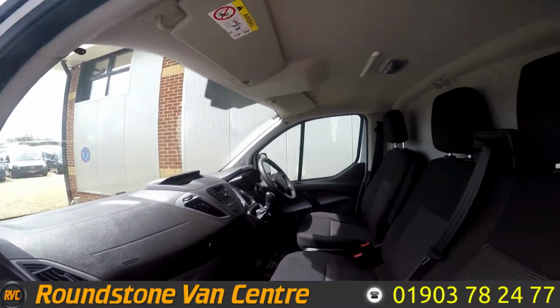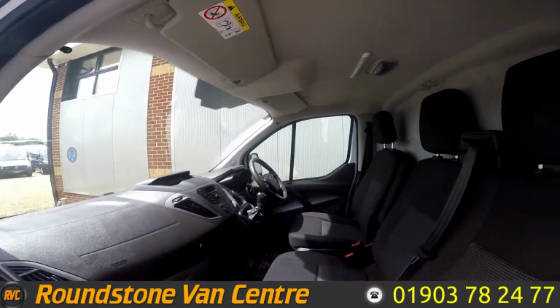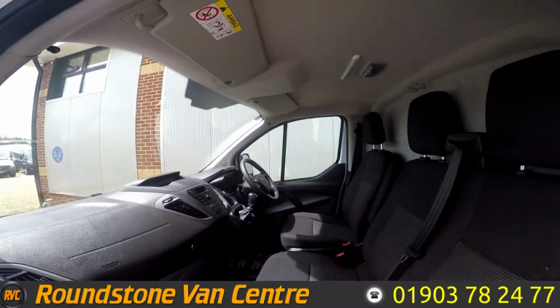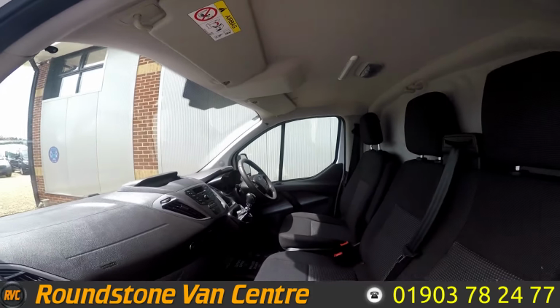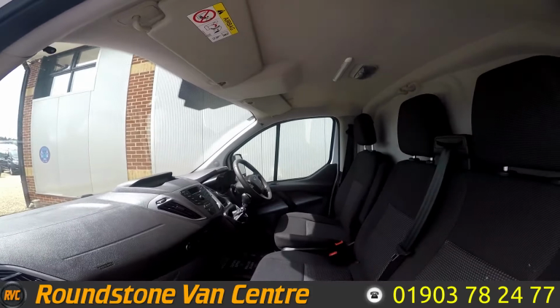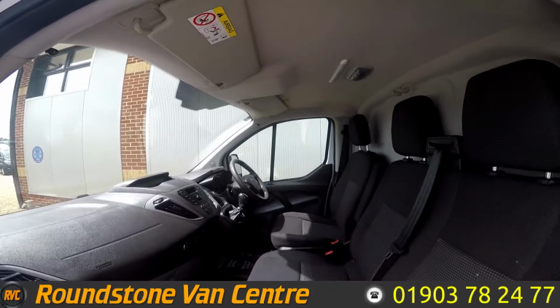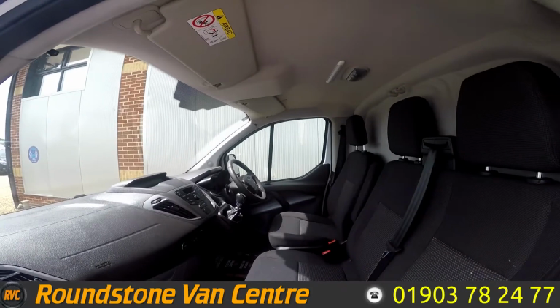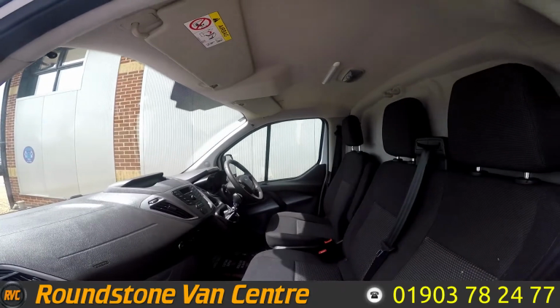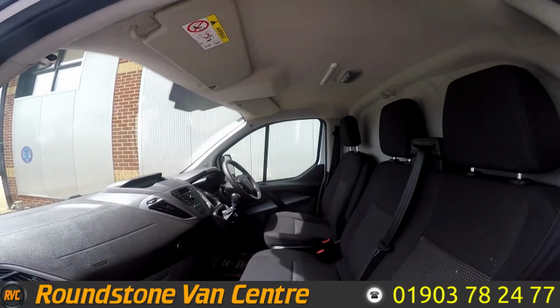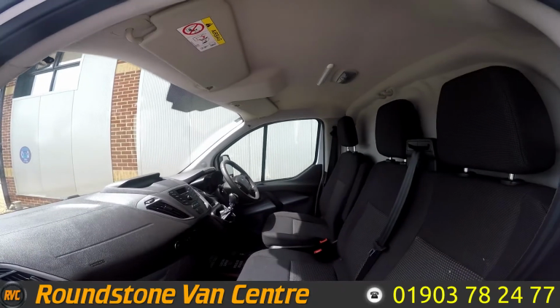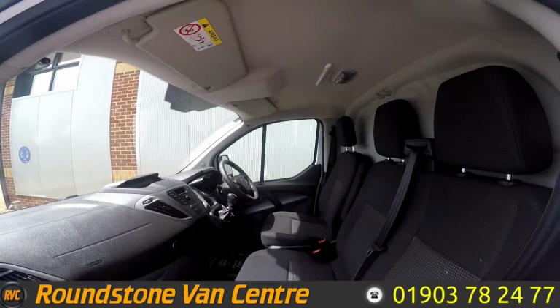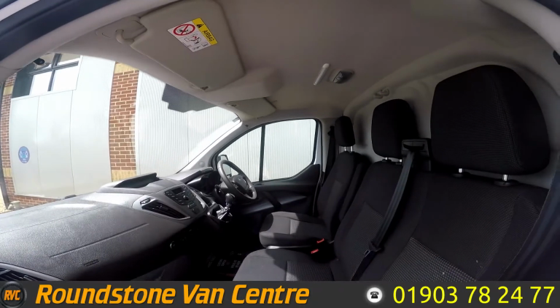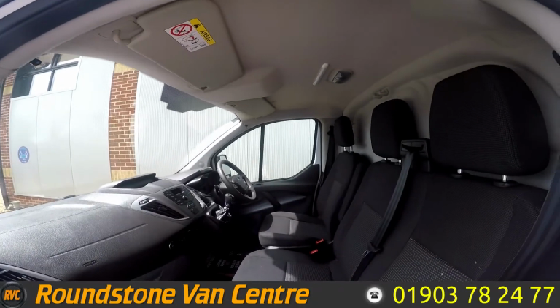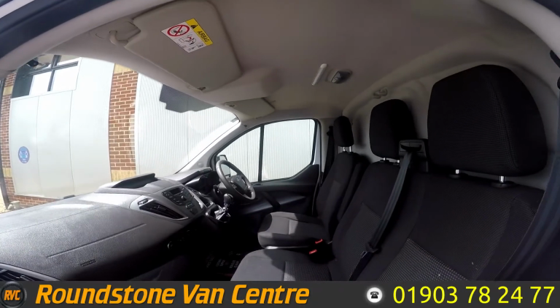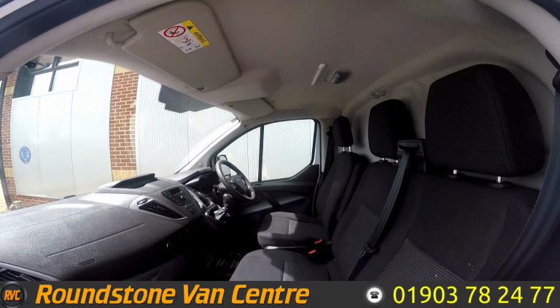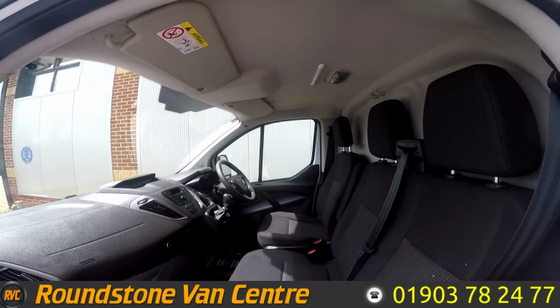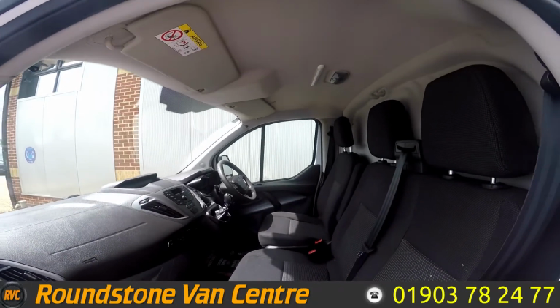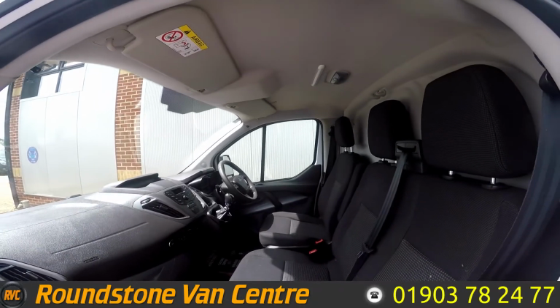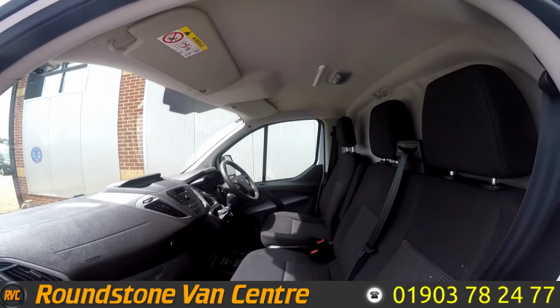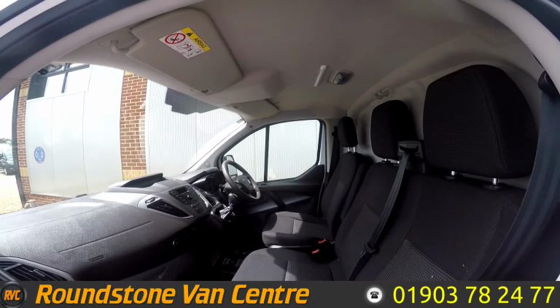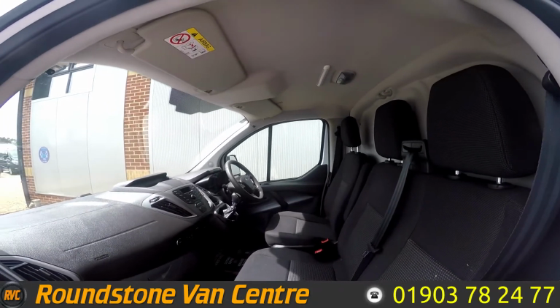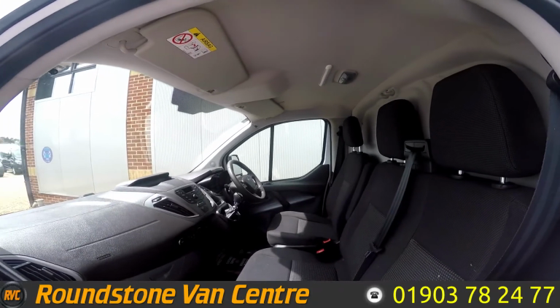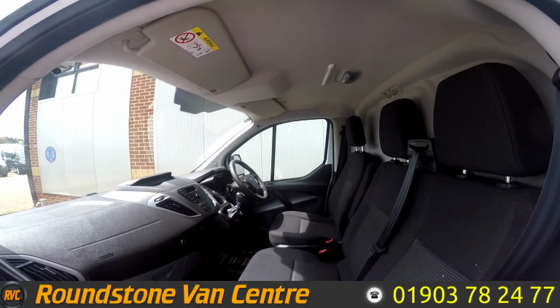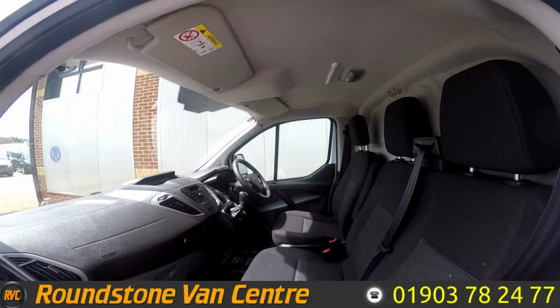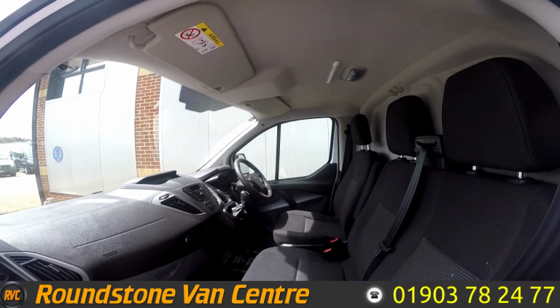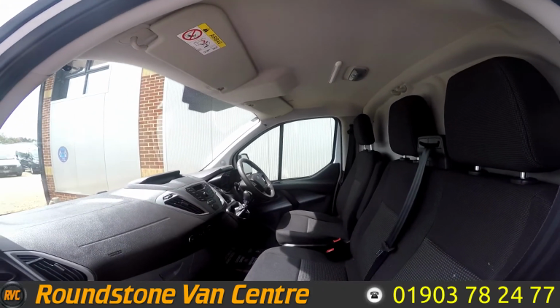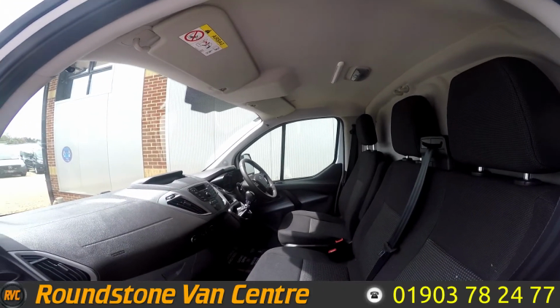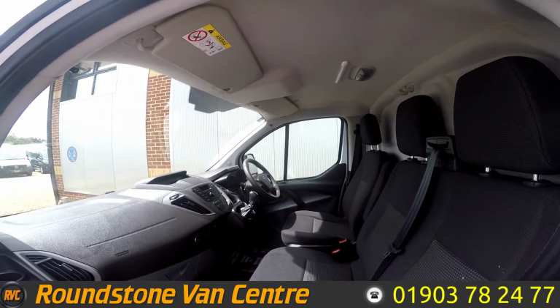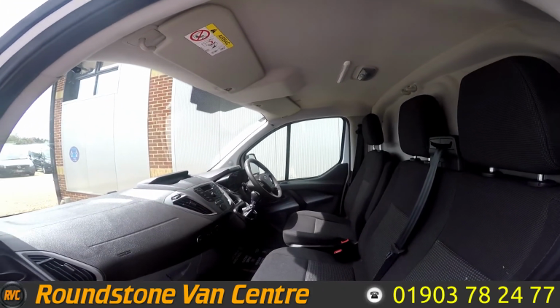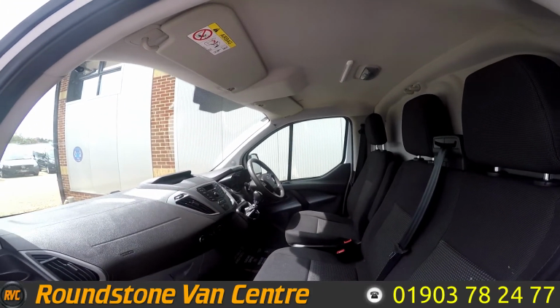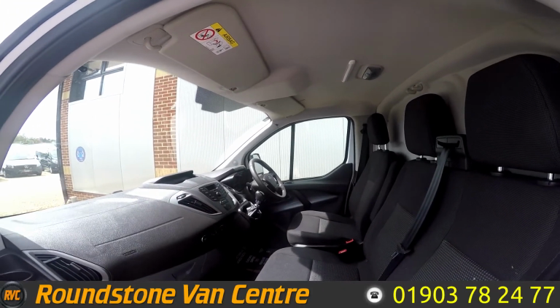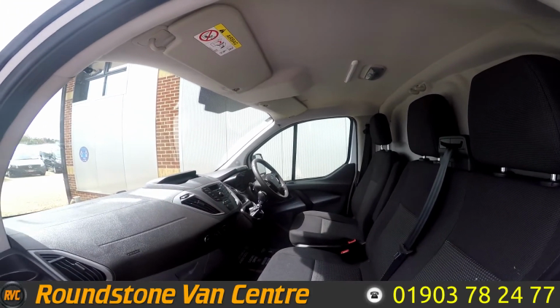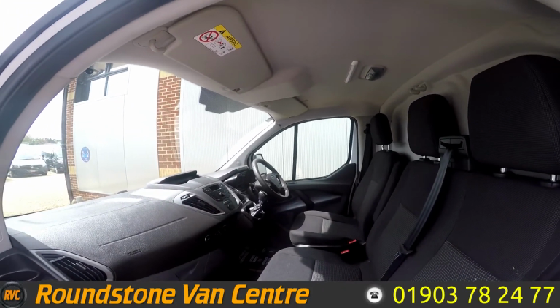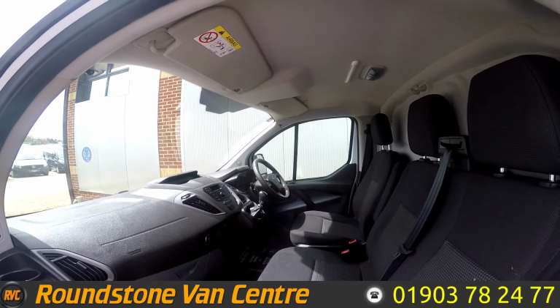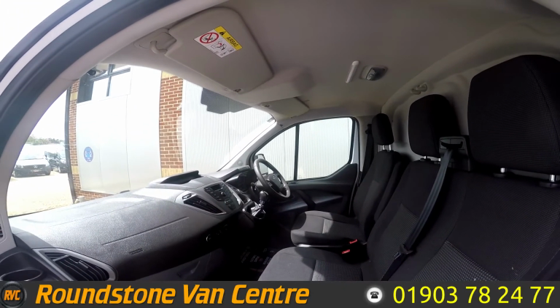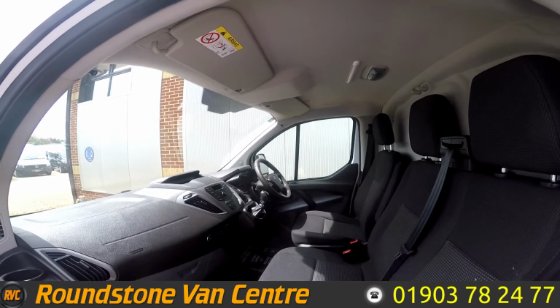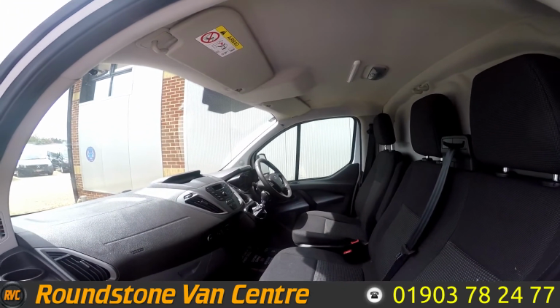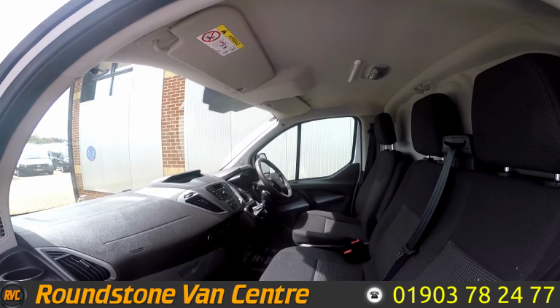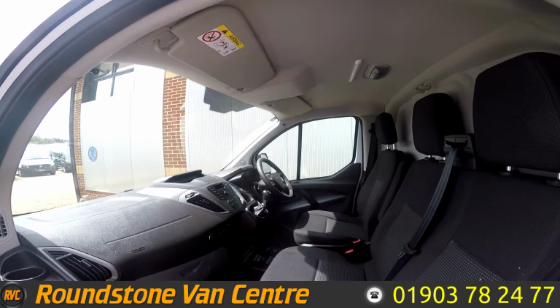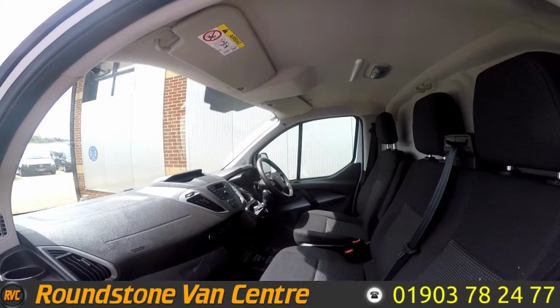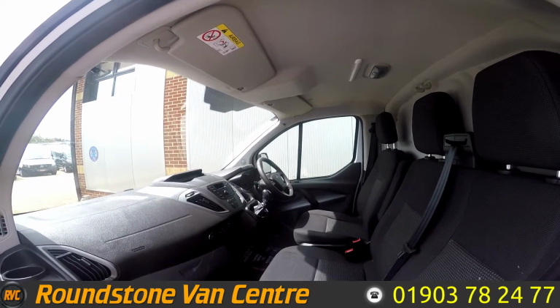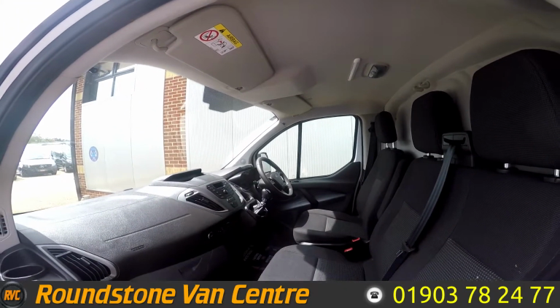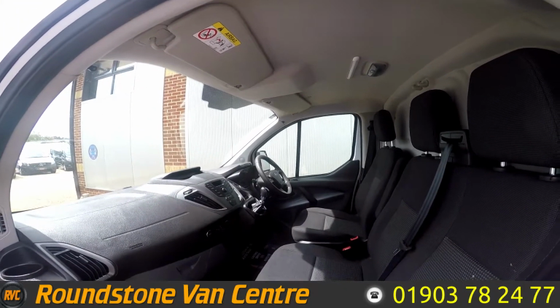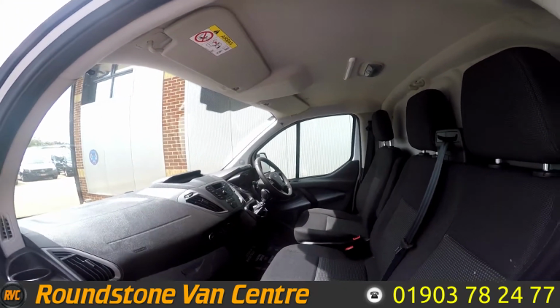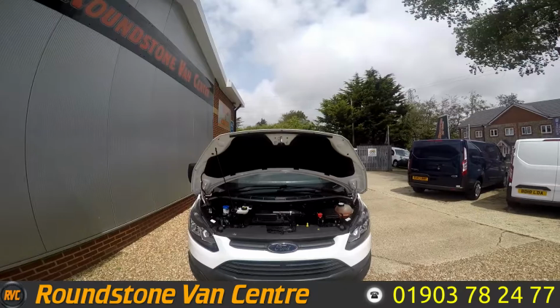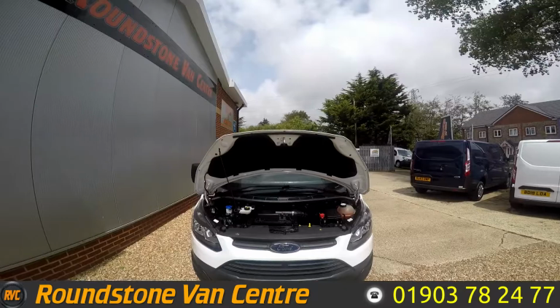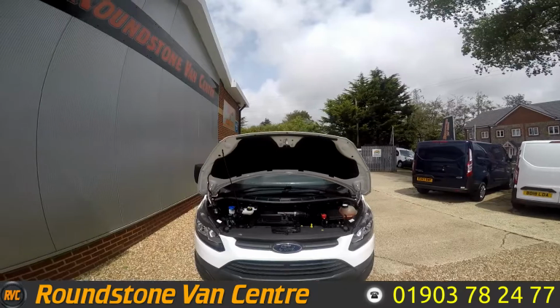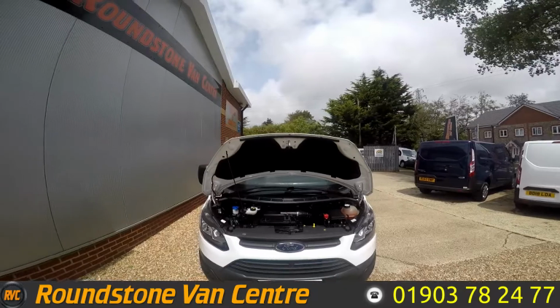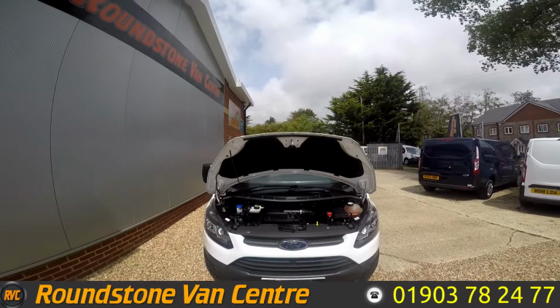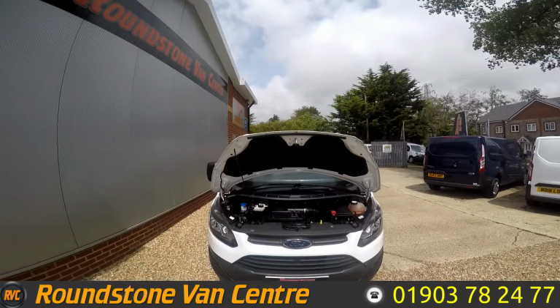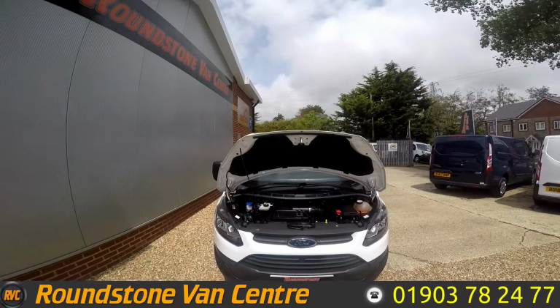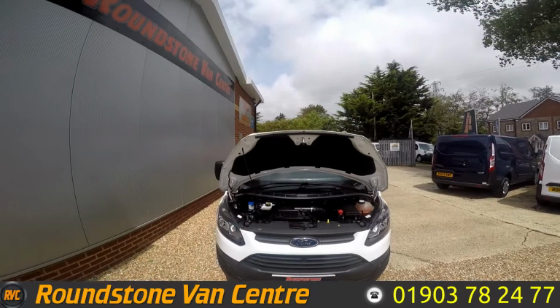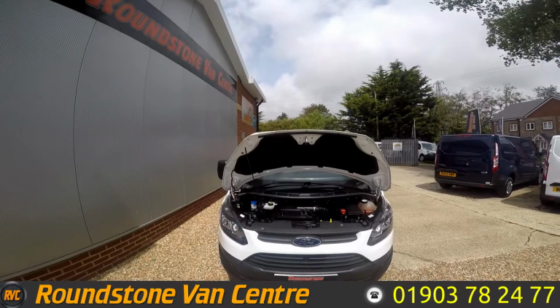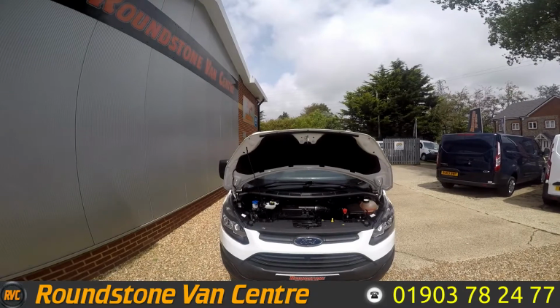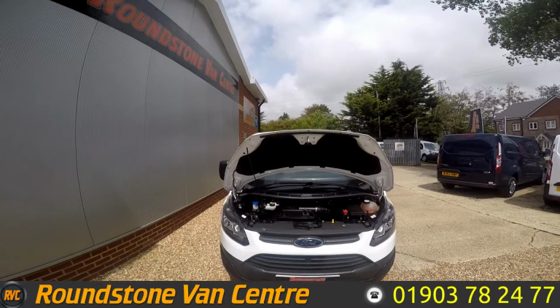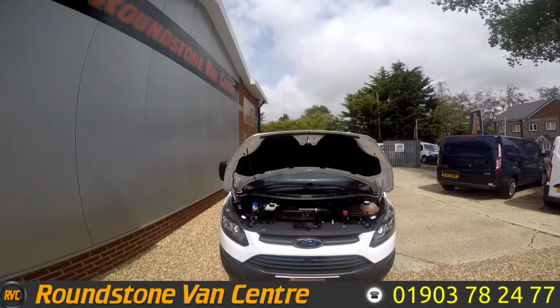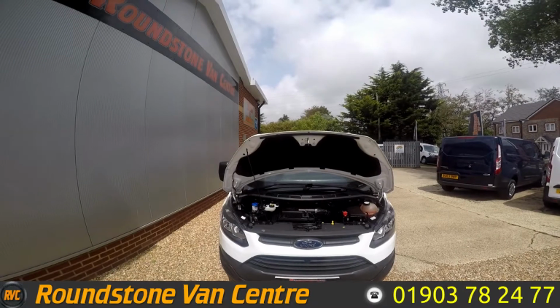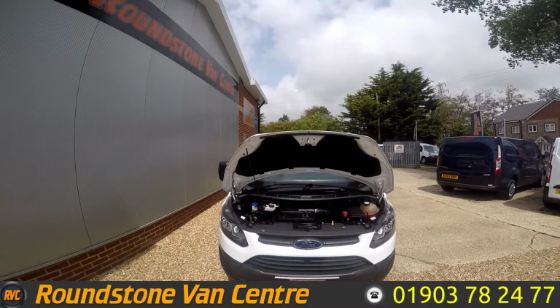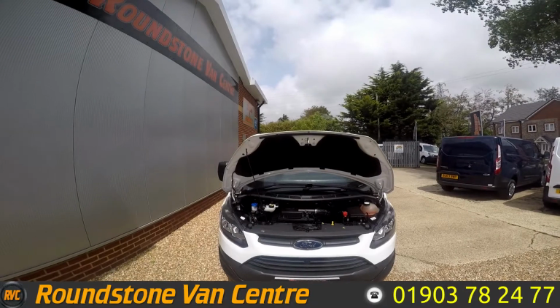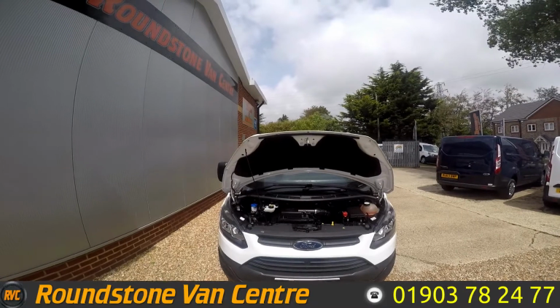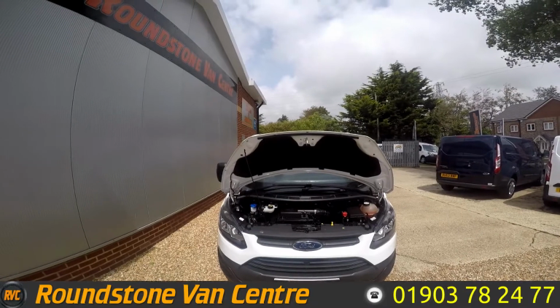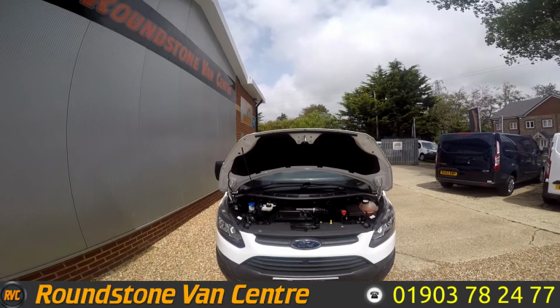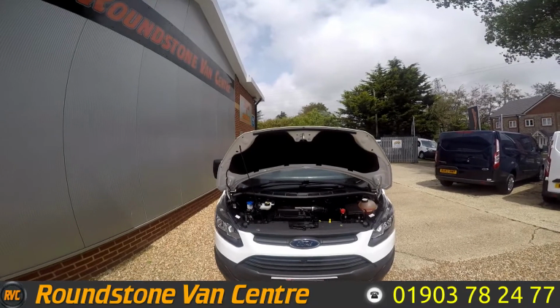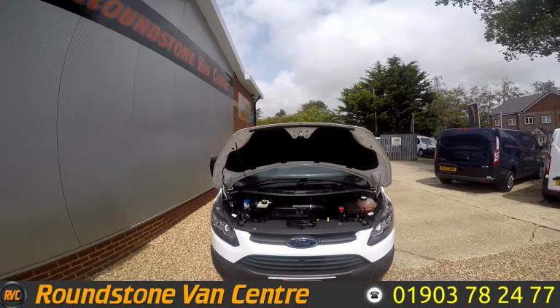Let's take a look underneath the bonnet.